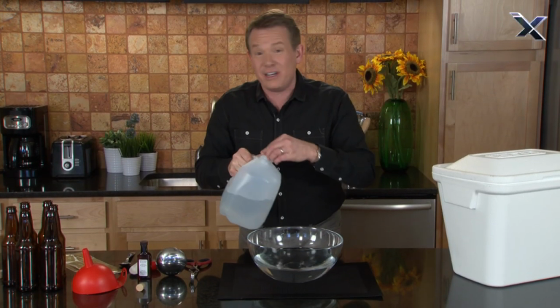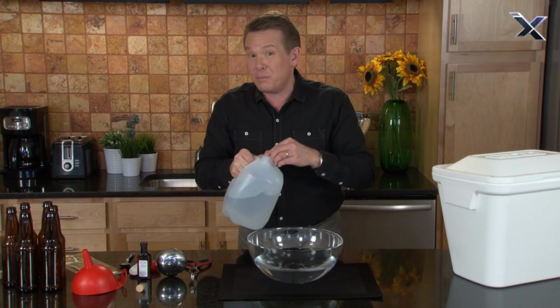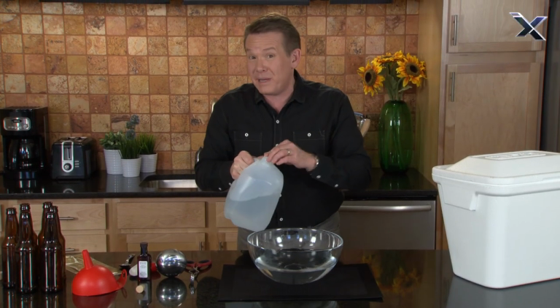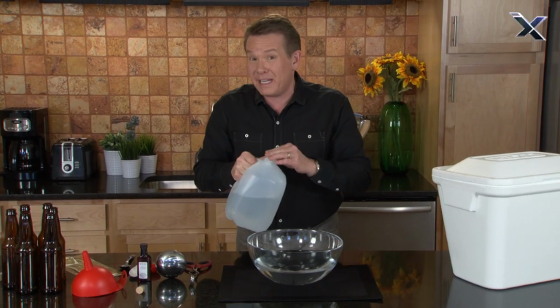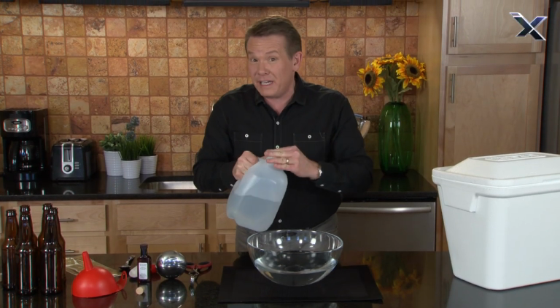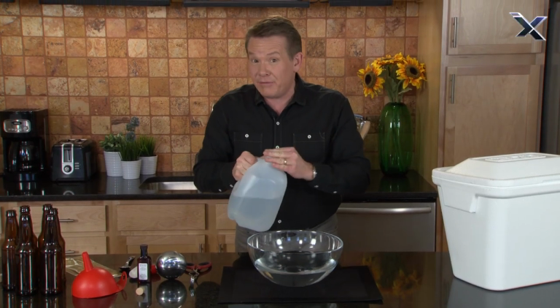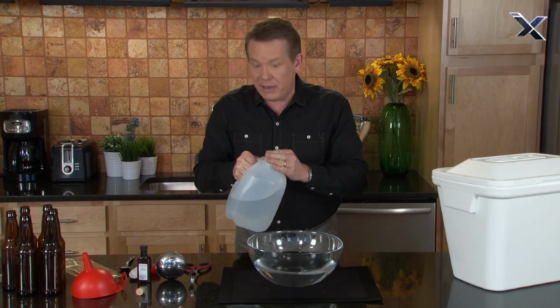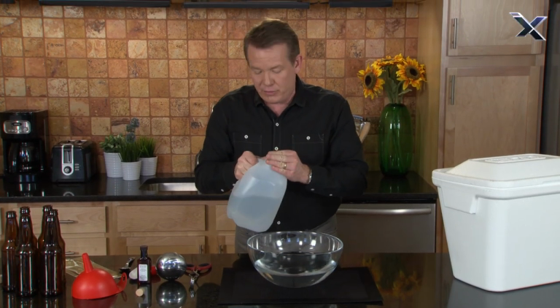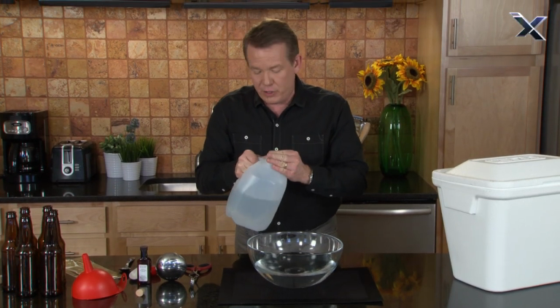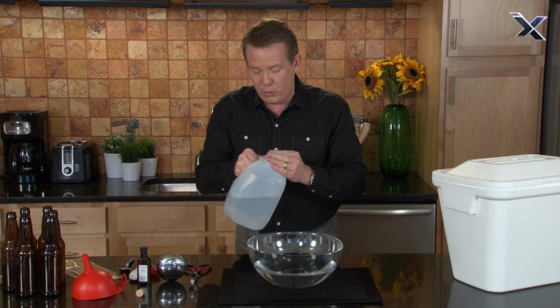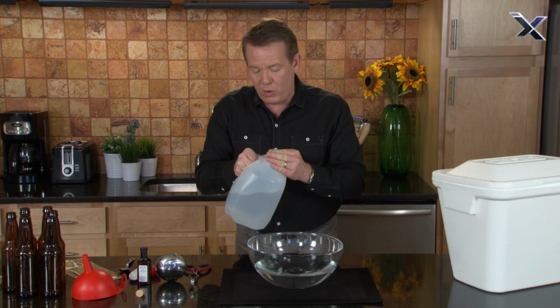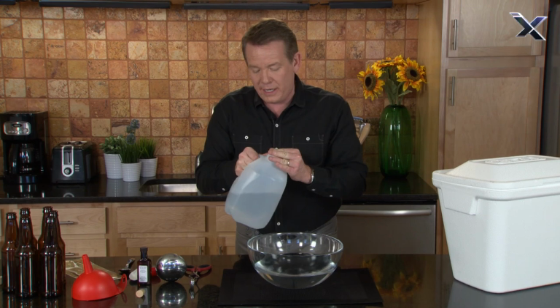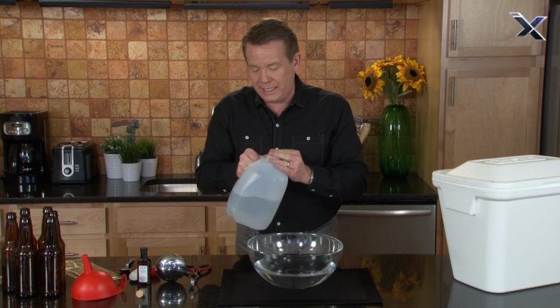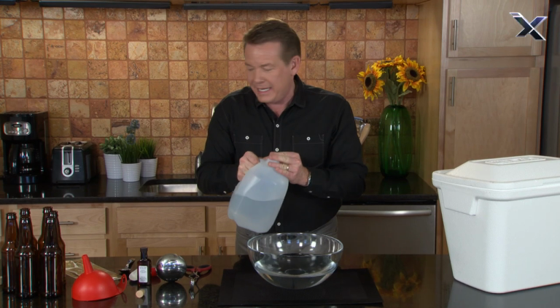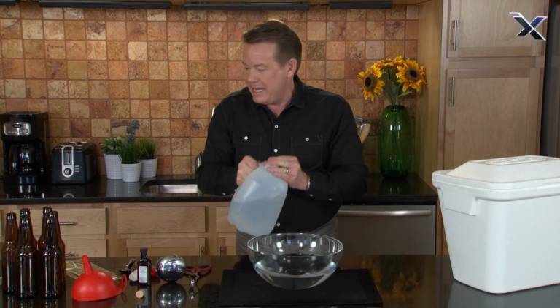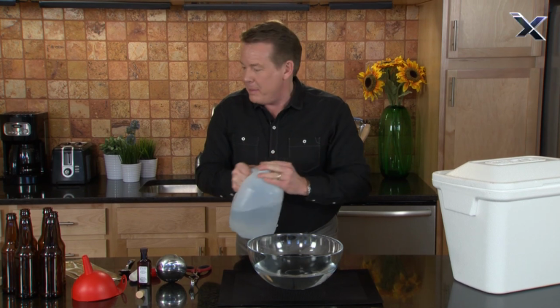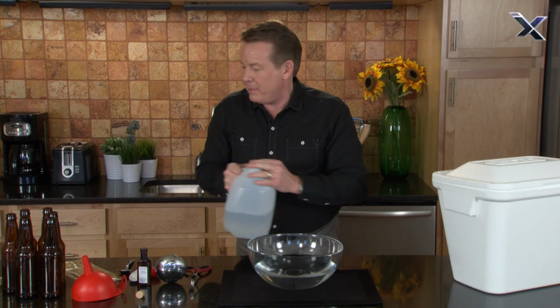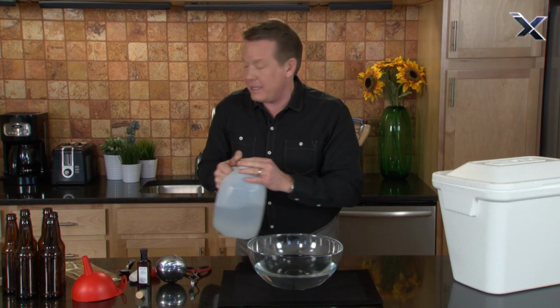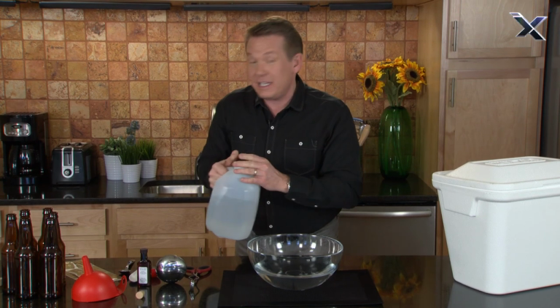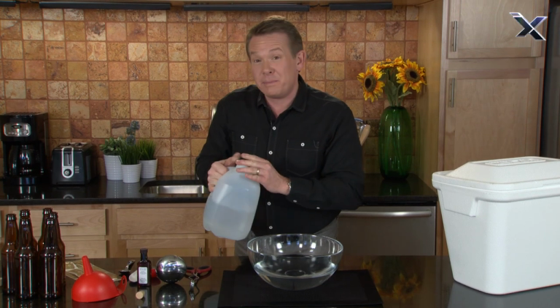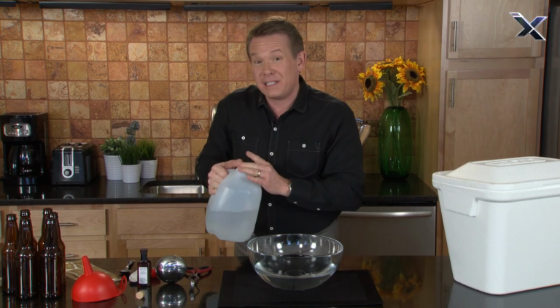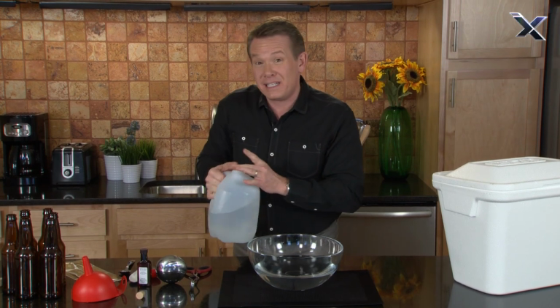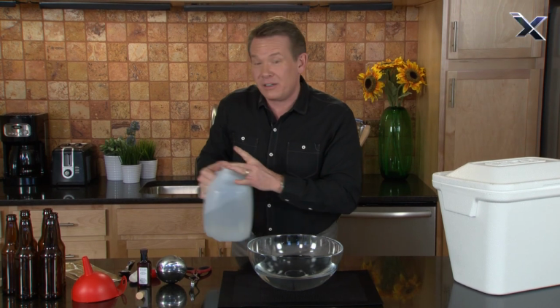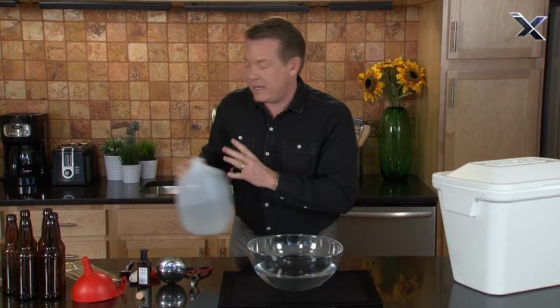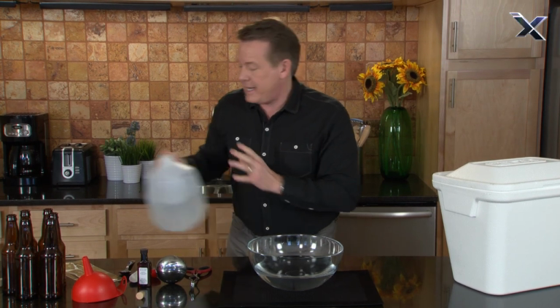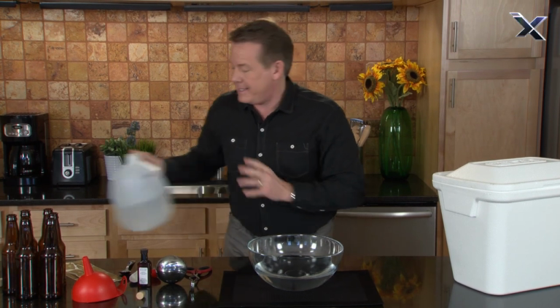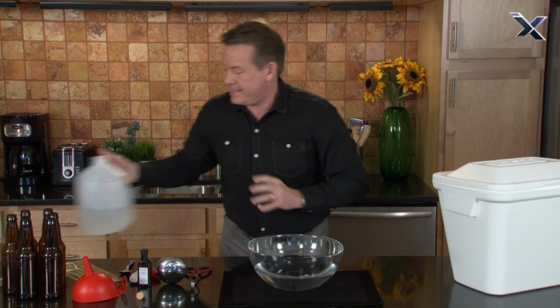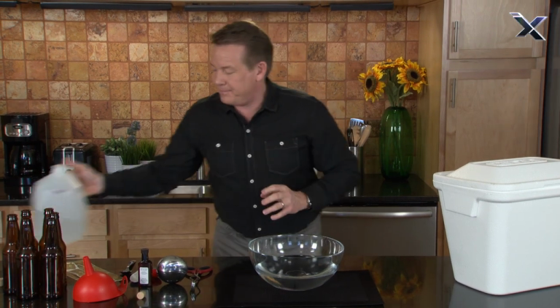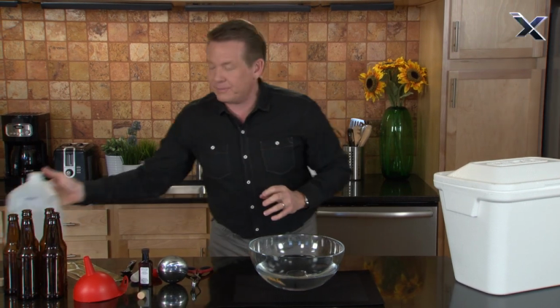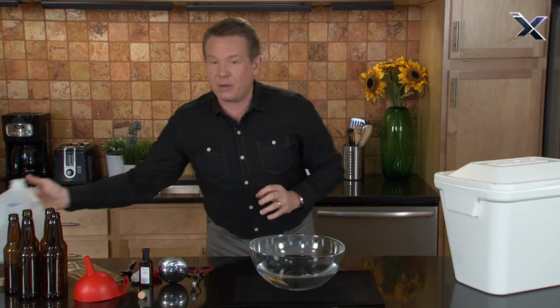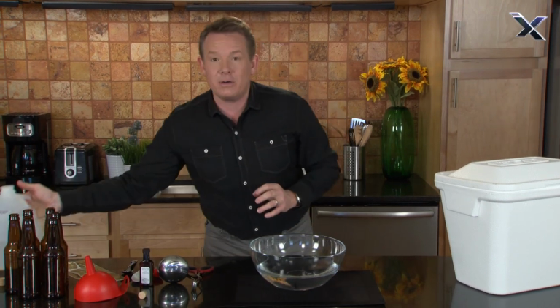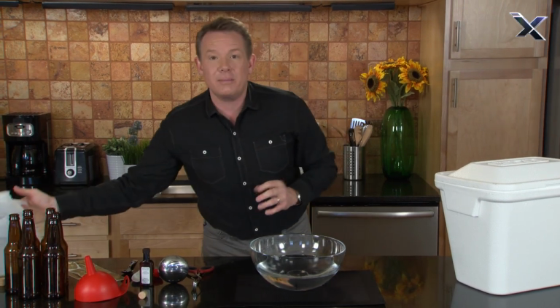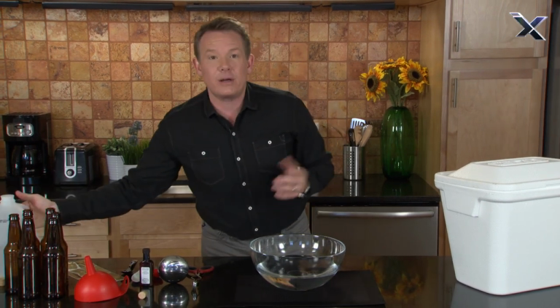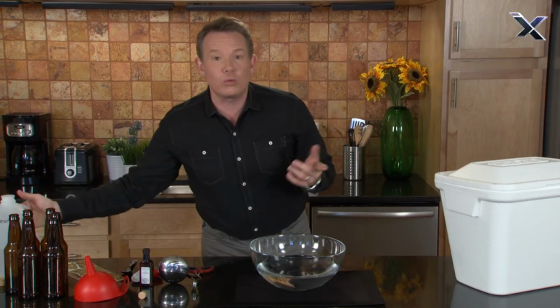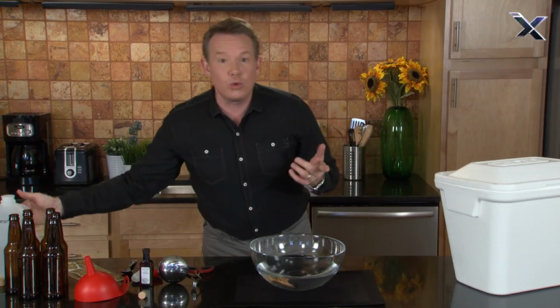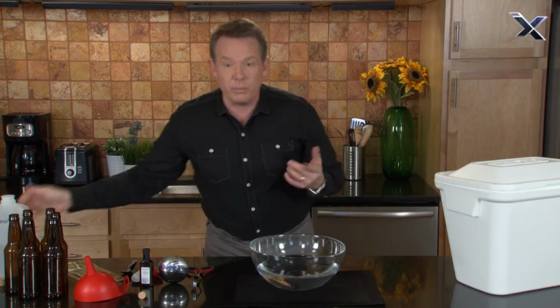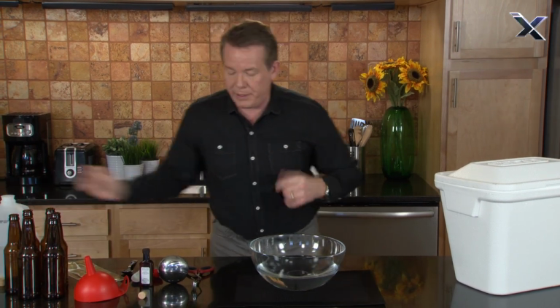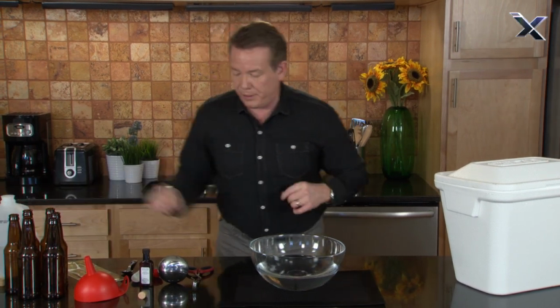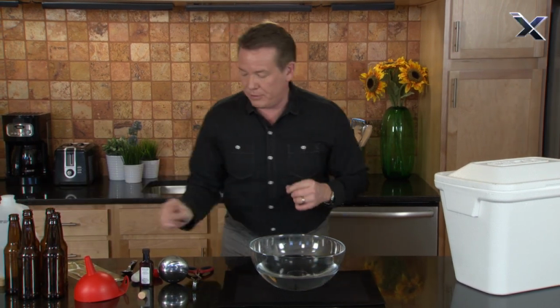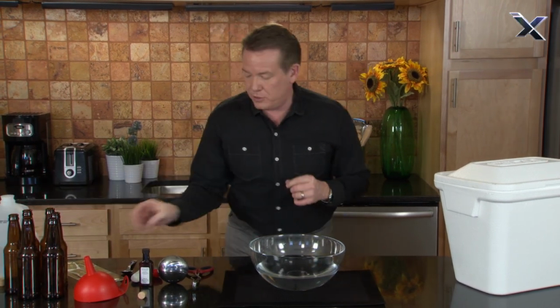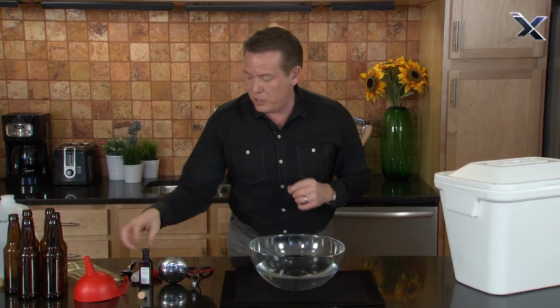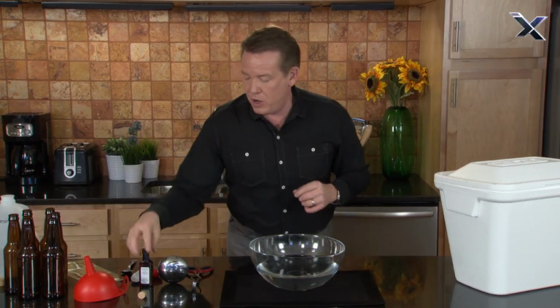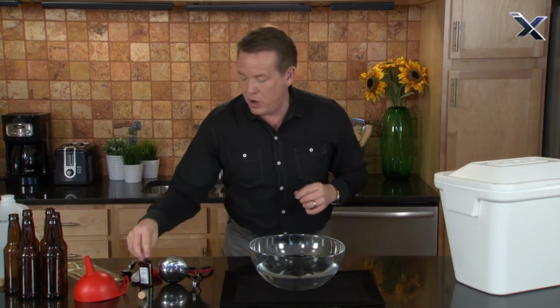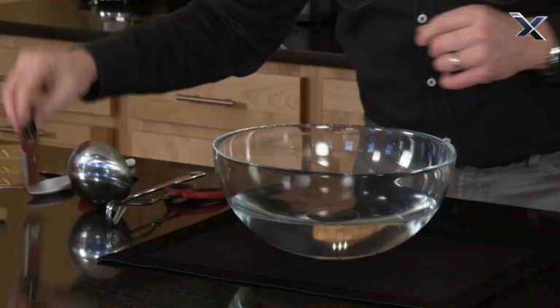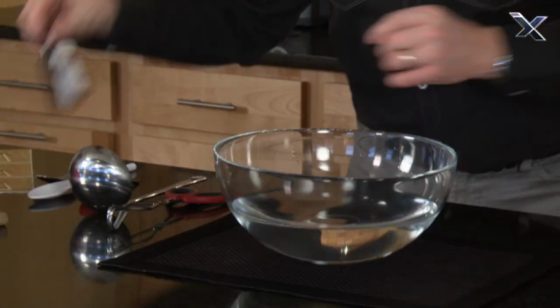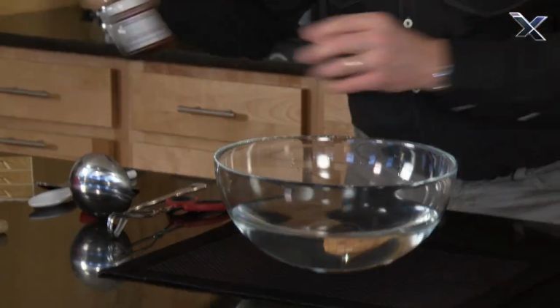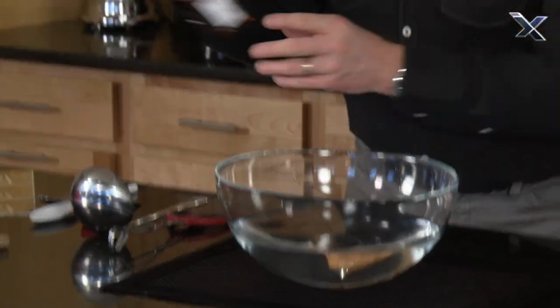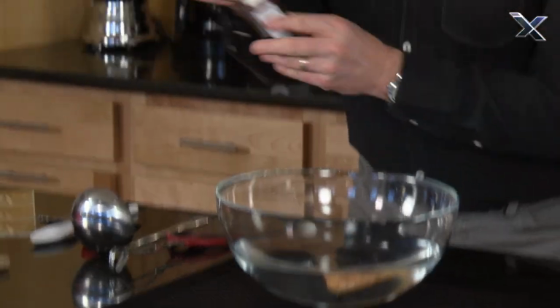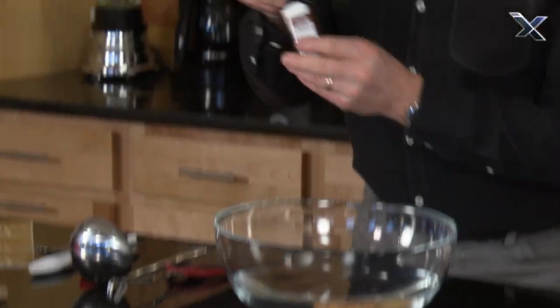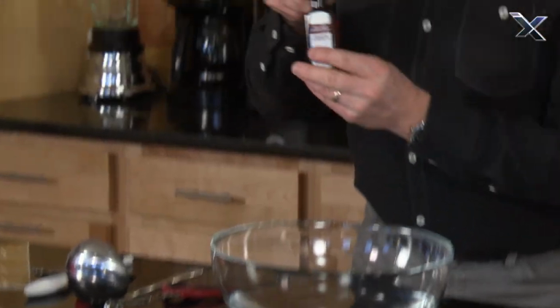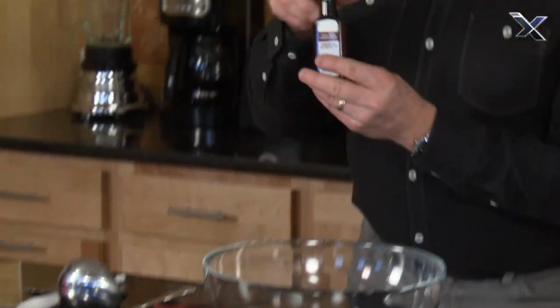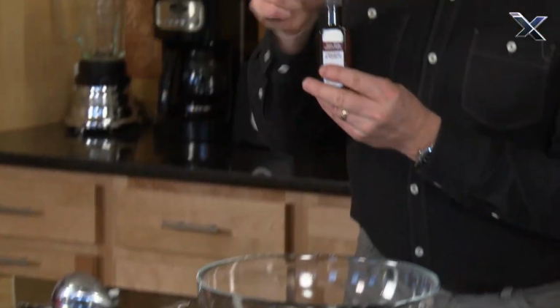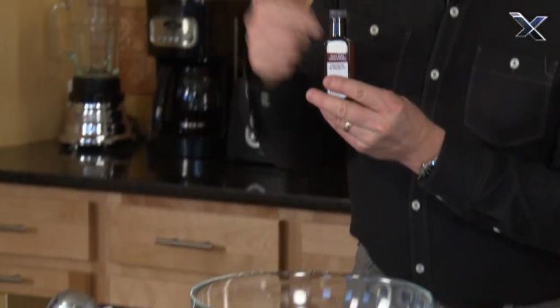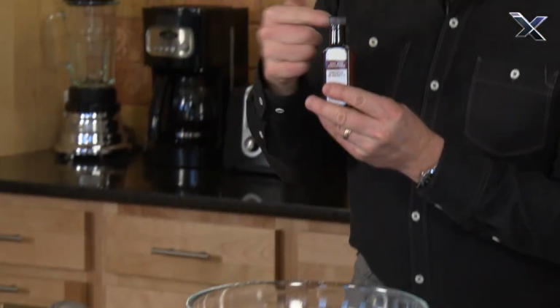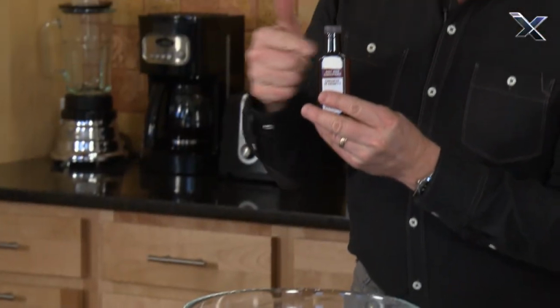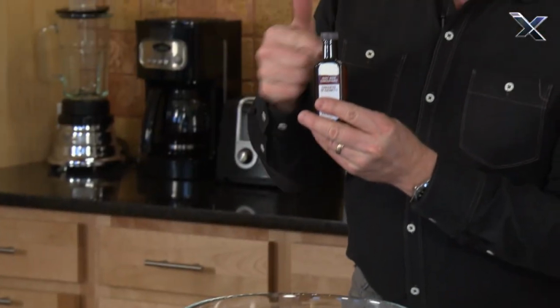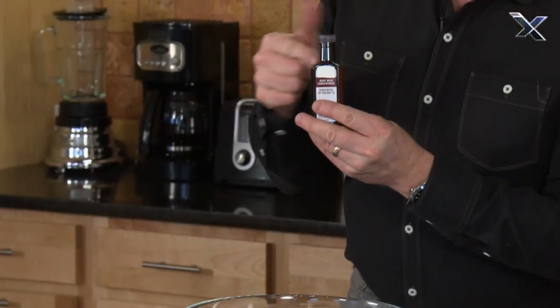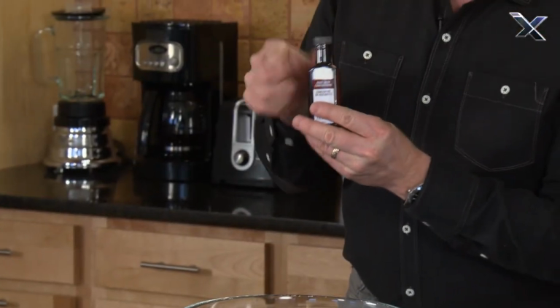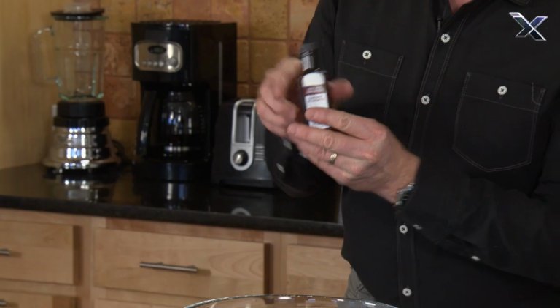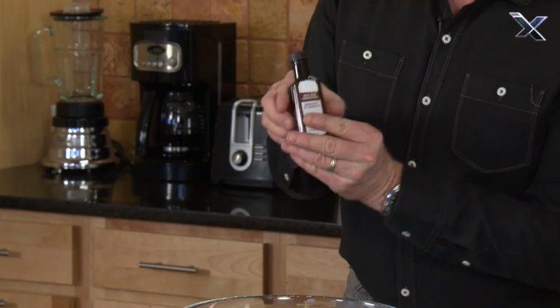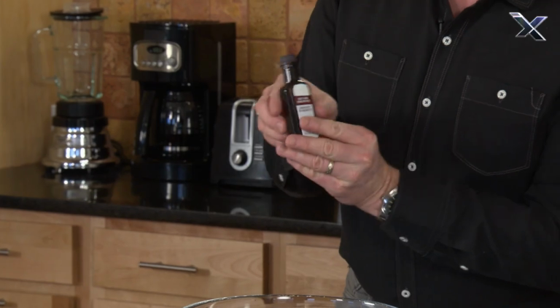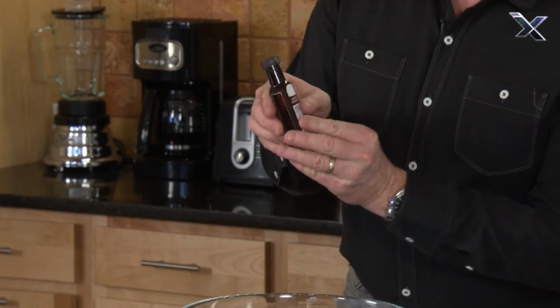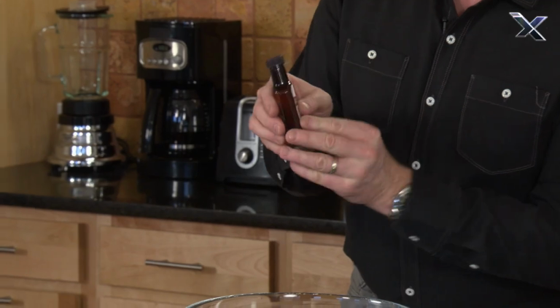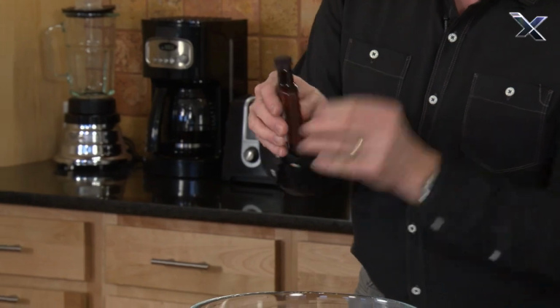You can pick any flavor you want, but in this particular case I want to make root beer. So we have plenty of root beer extract.